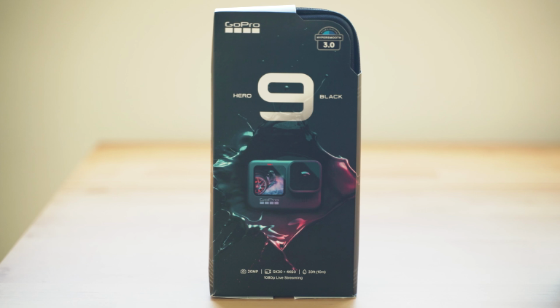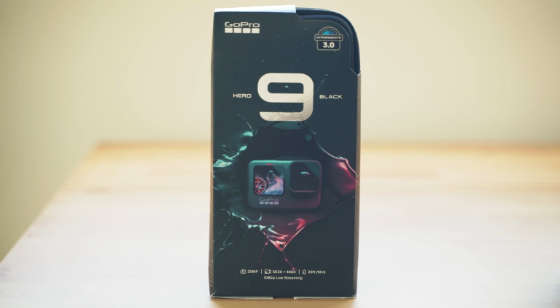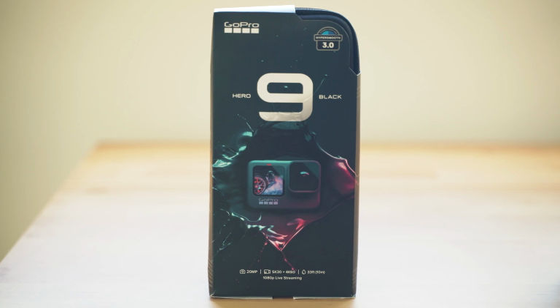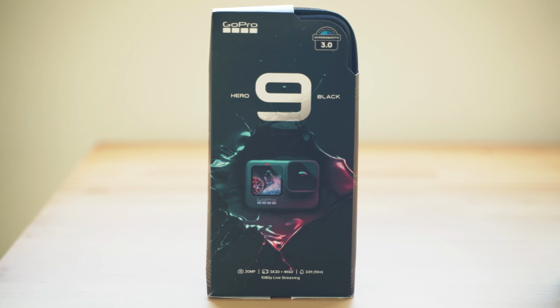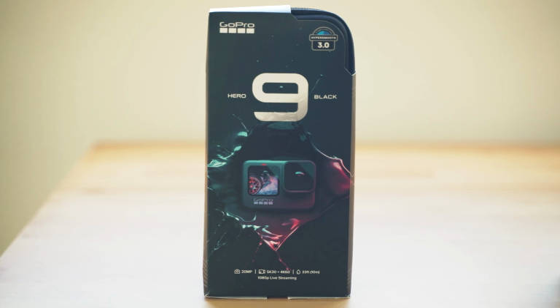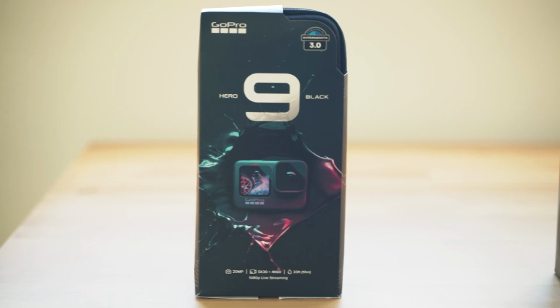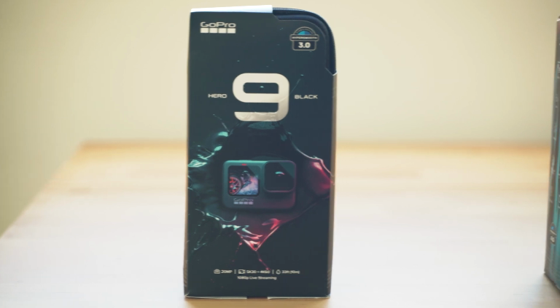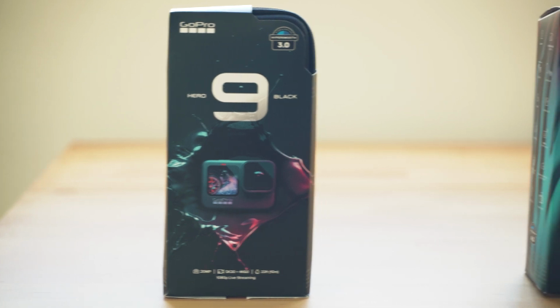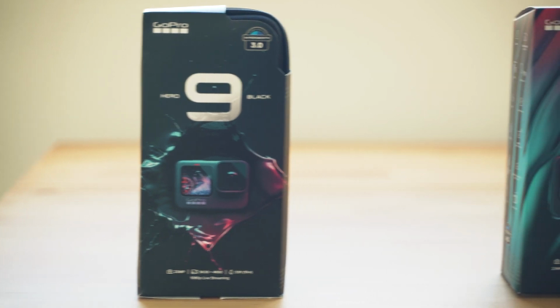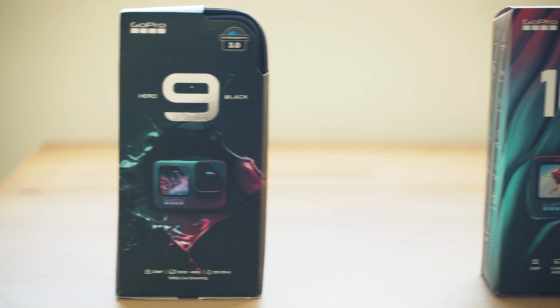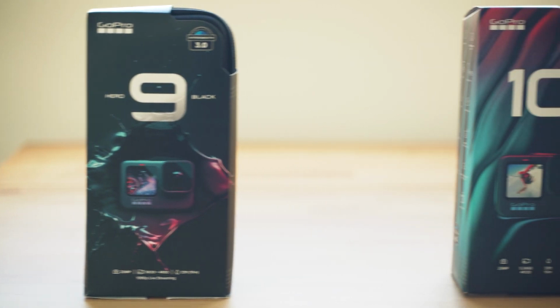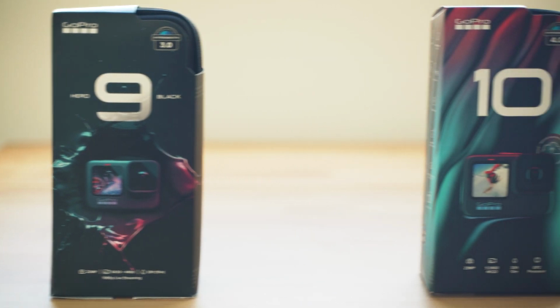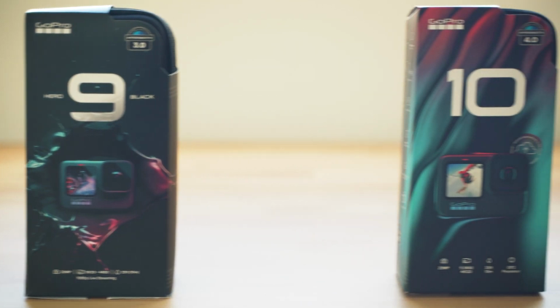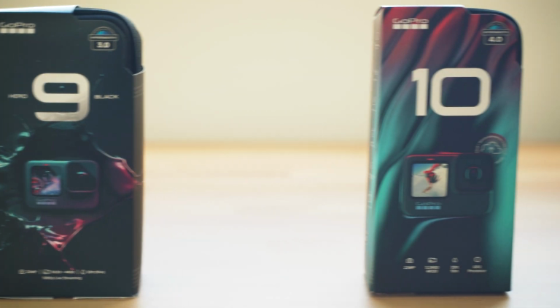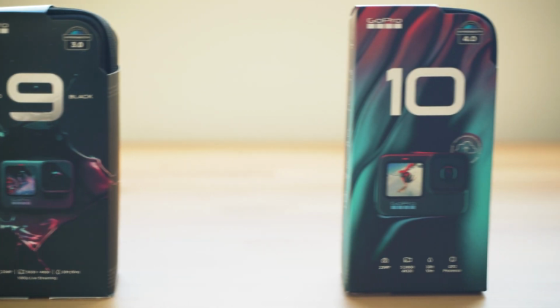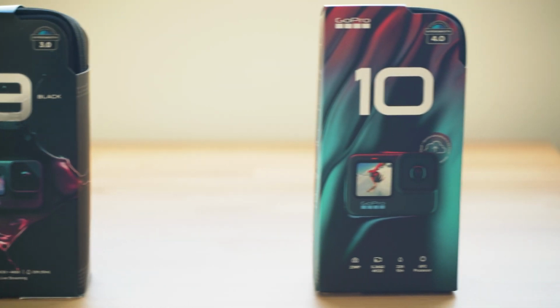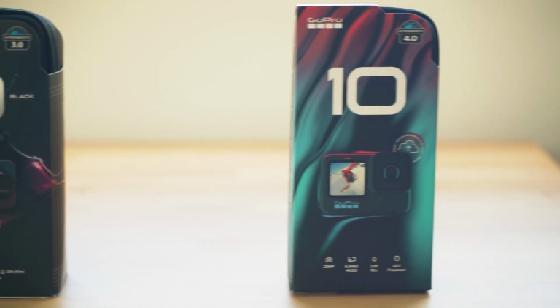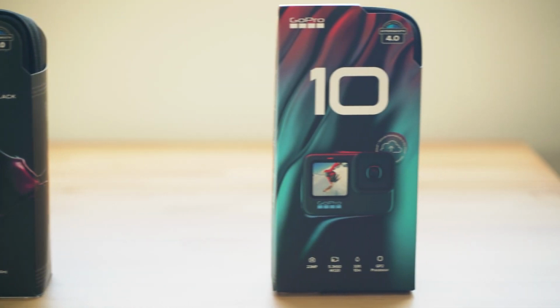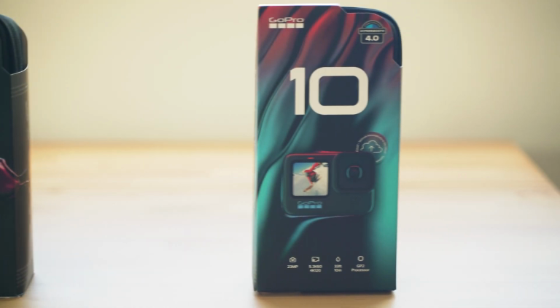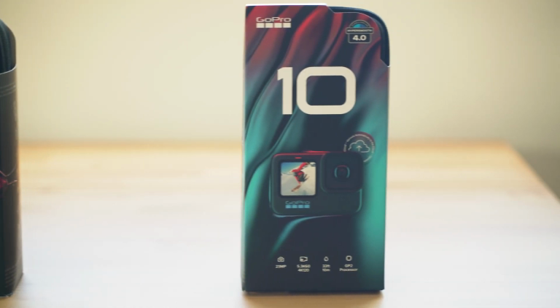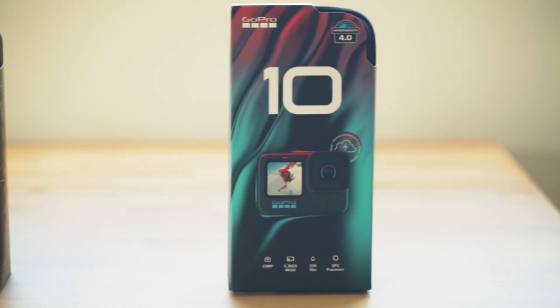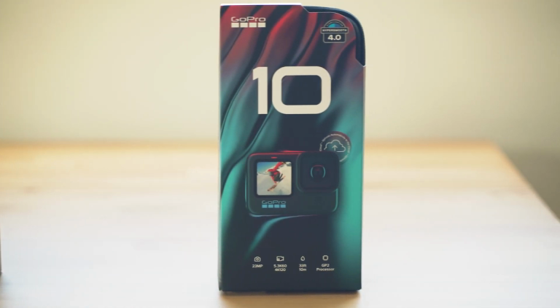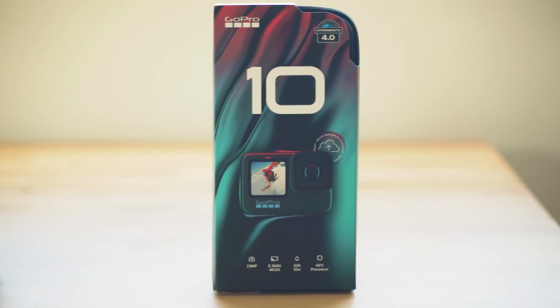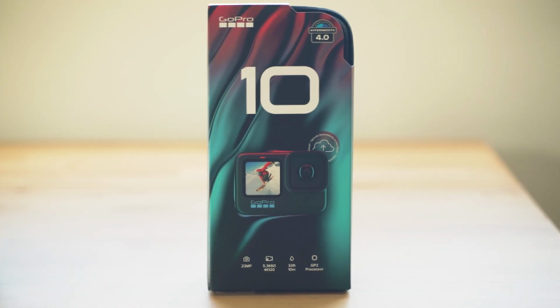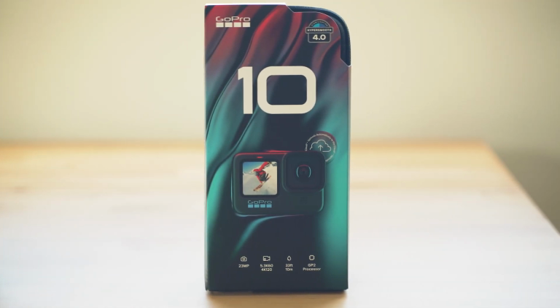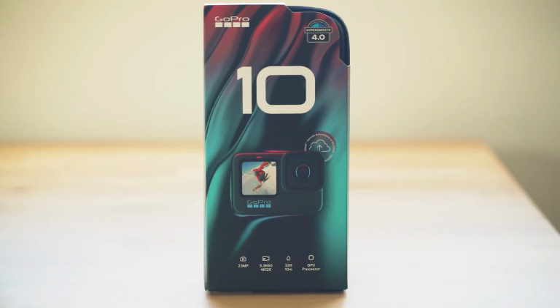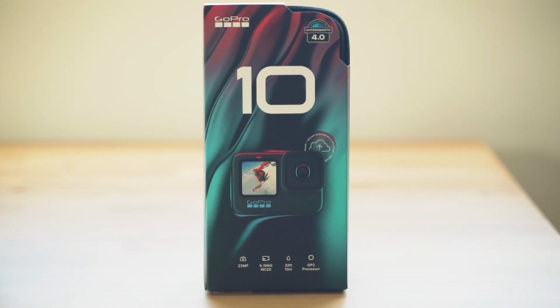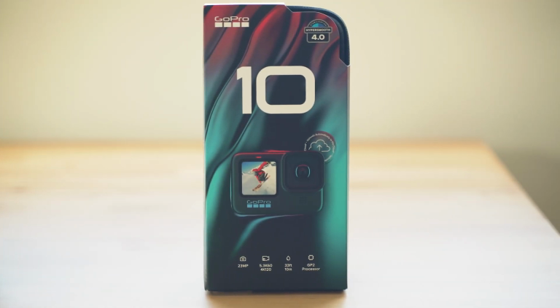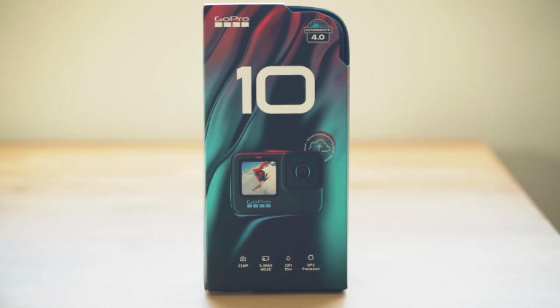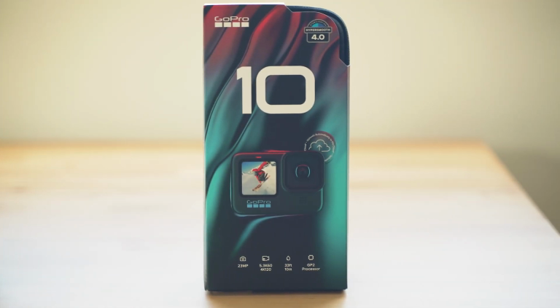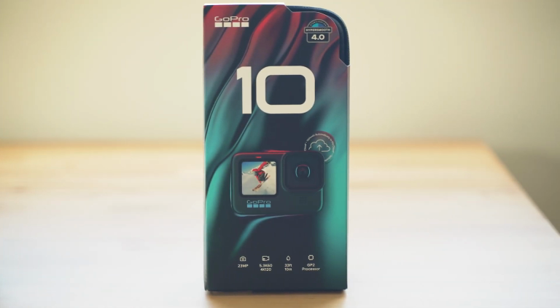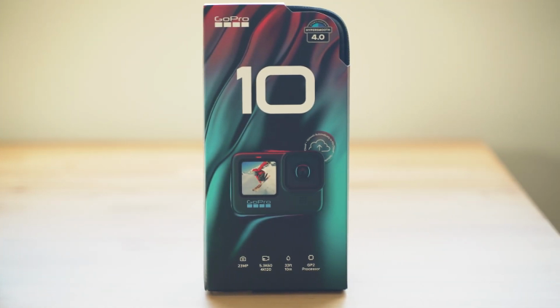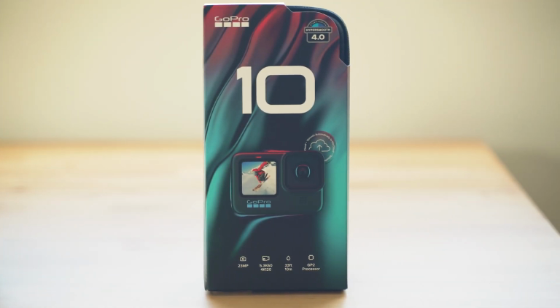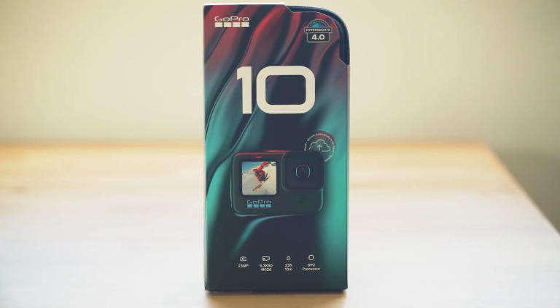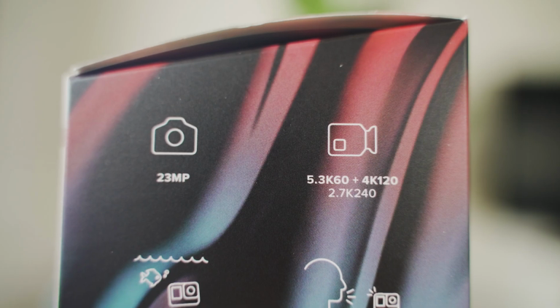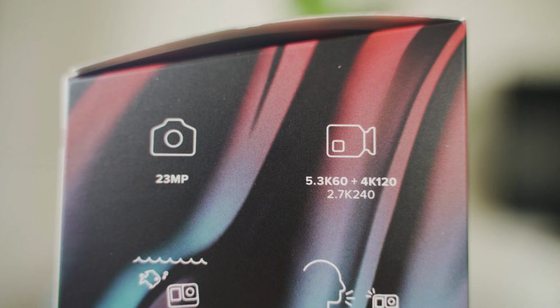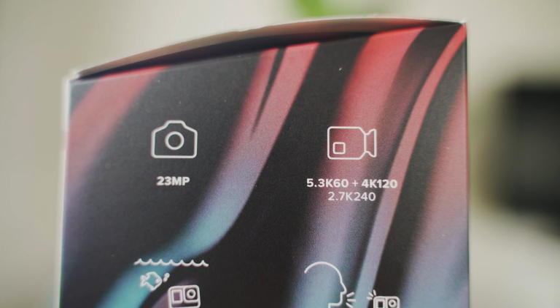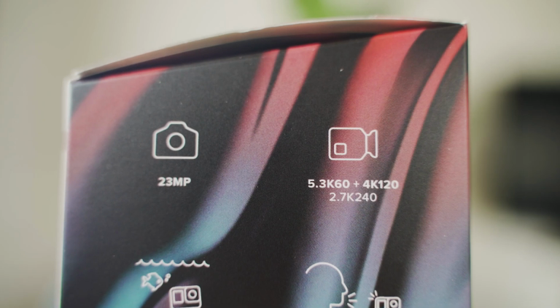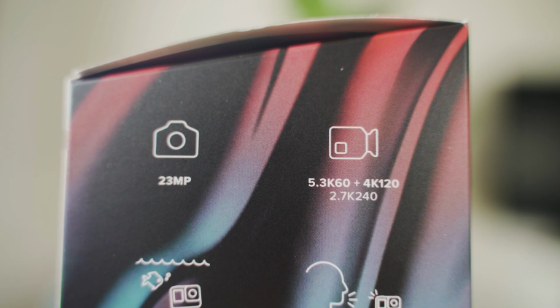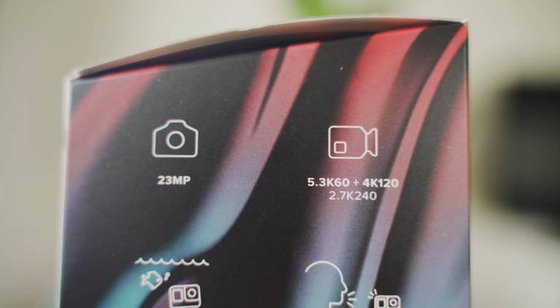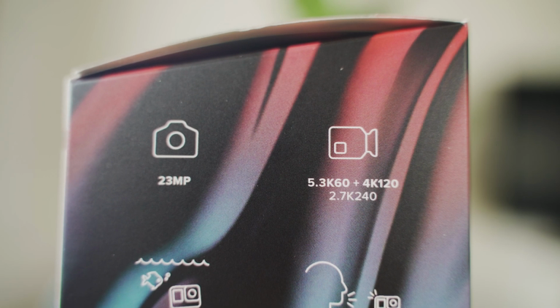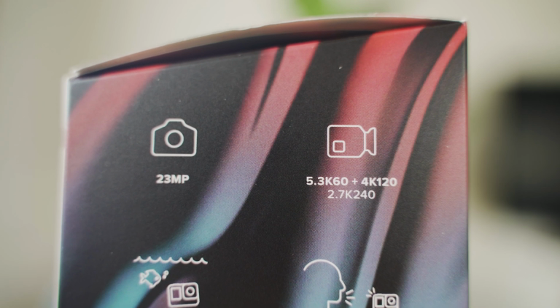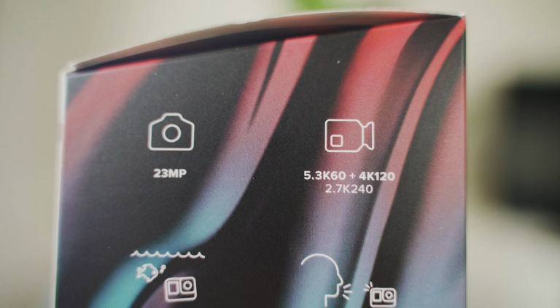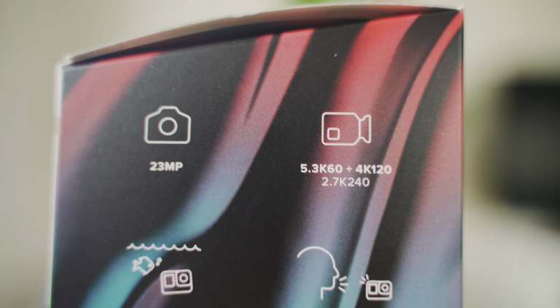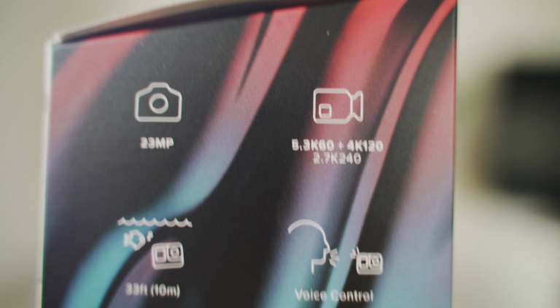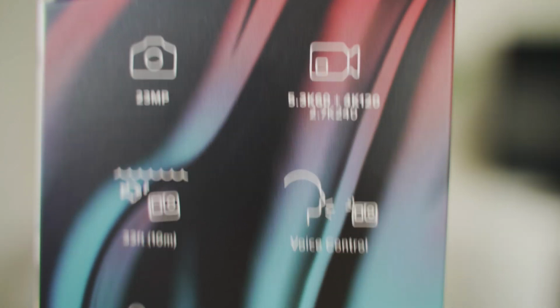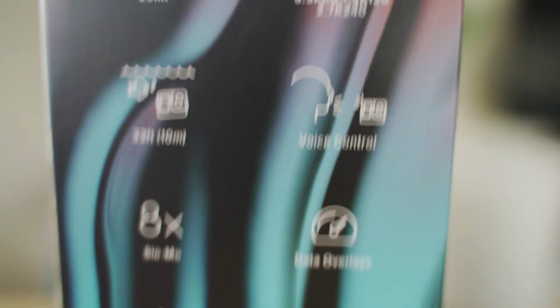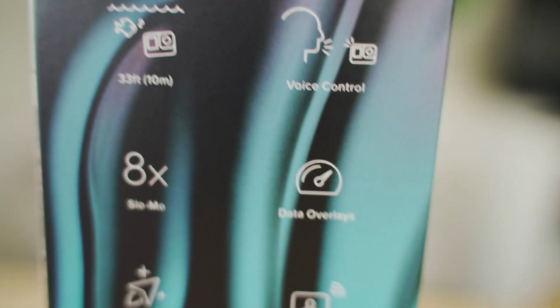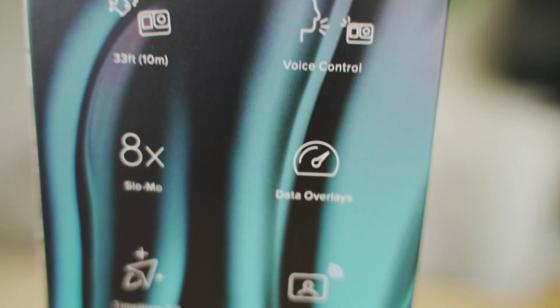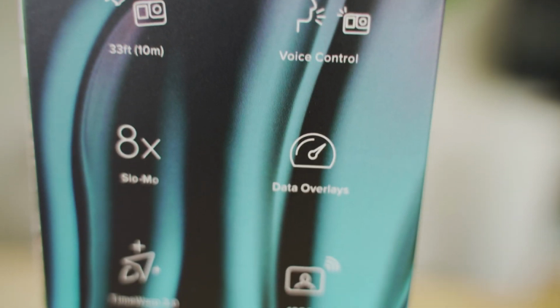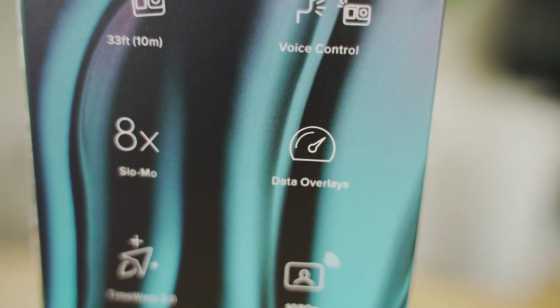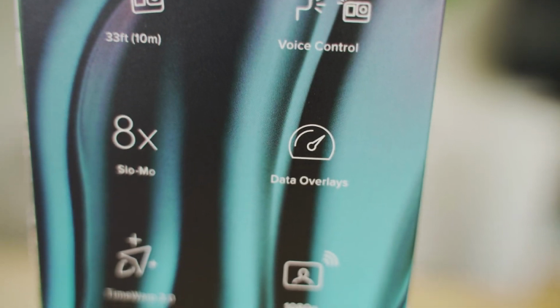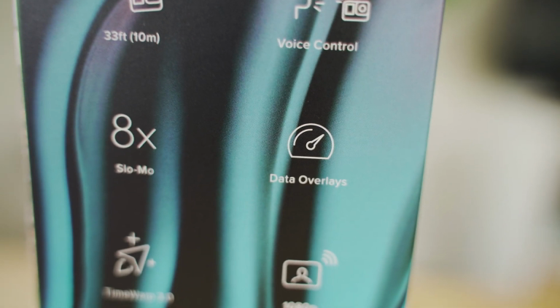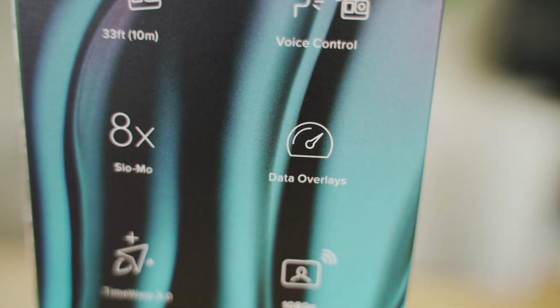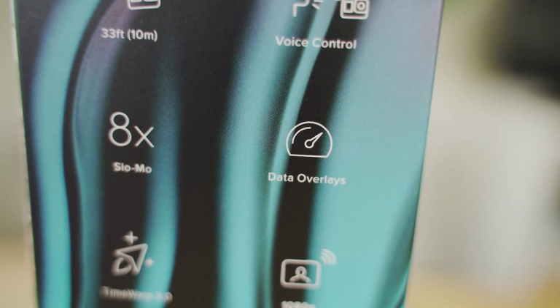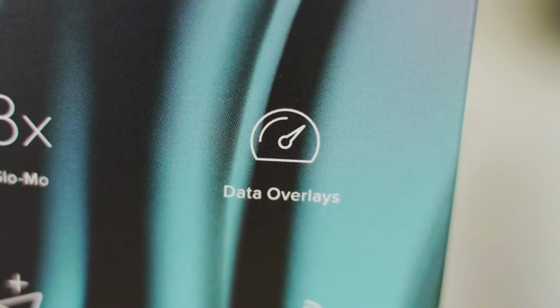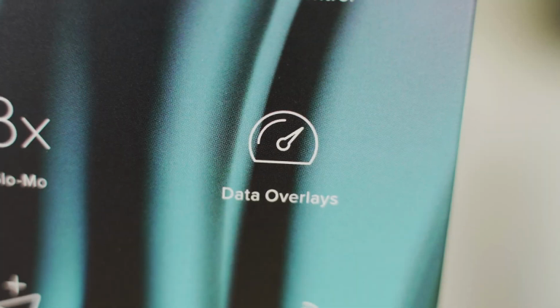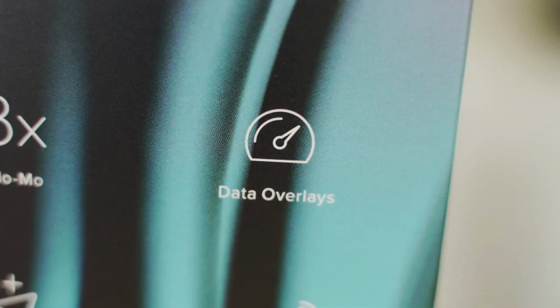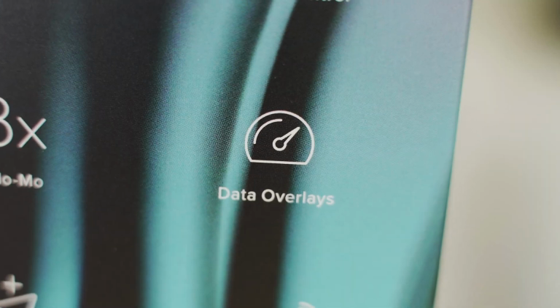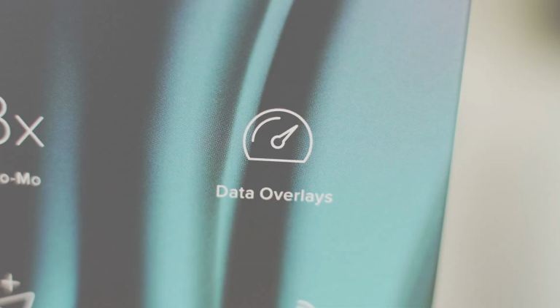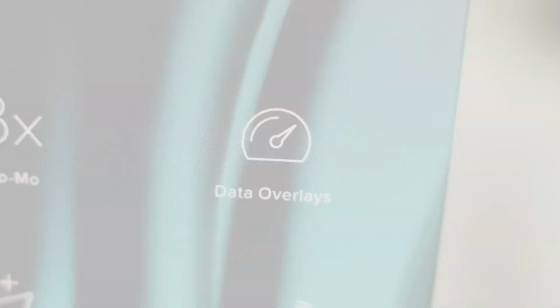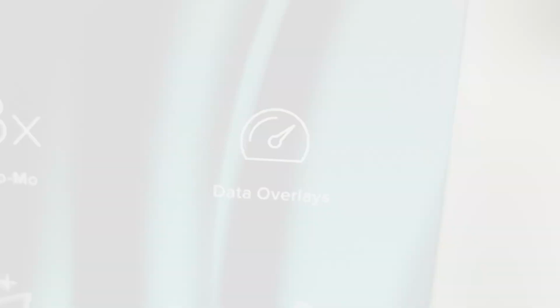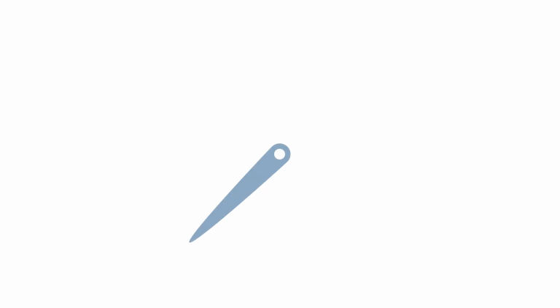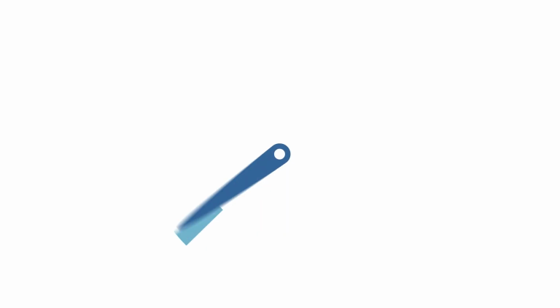One more gear, one more GoPro. We've all seen the reviews on the image quality, but what about the GPS quality? Let's find out.